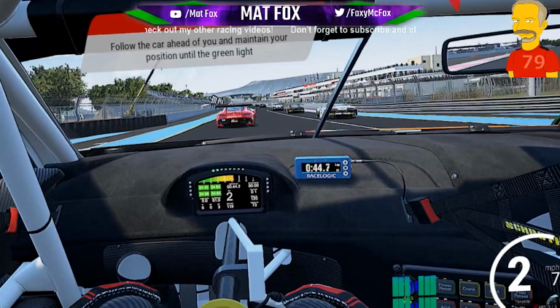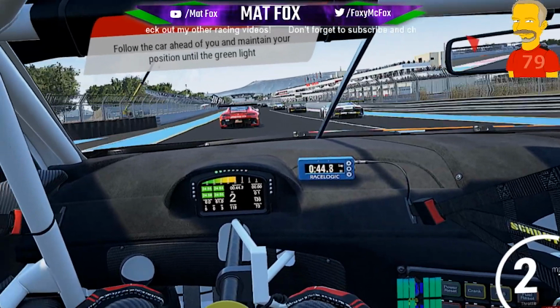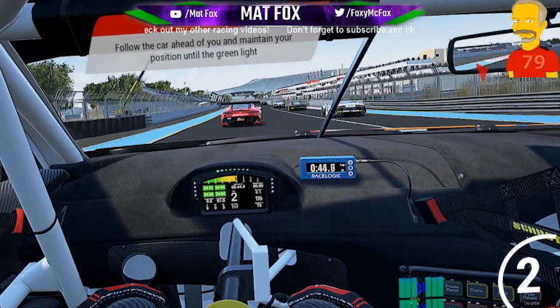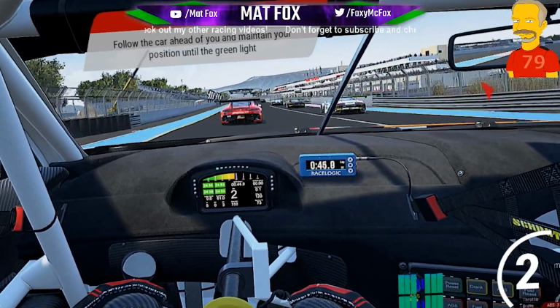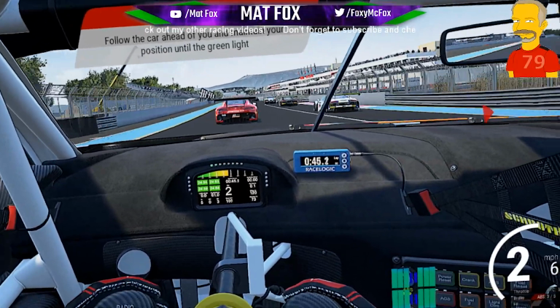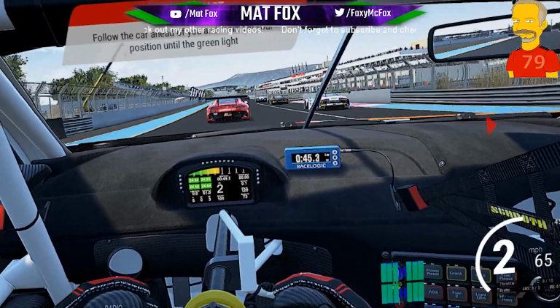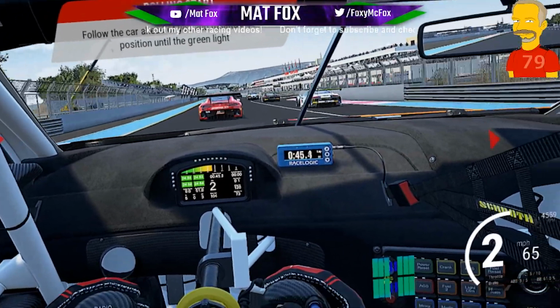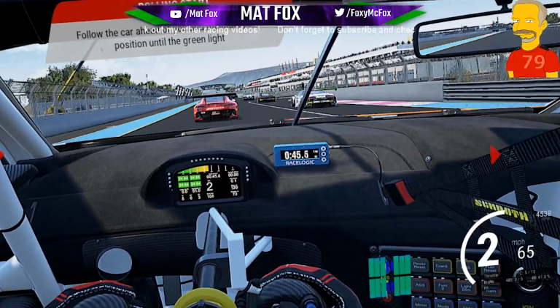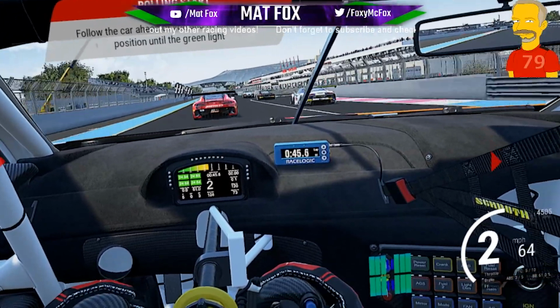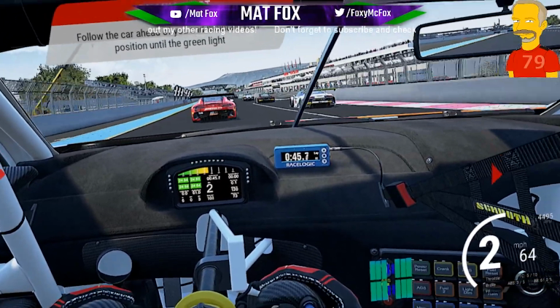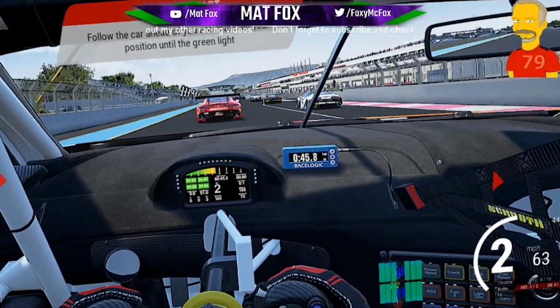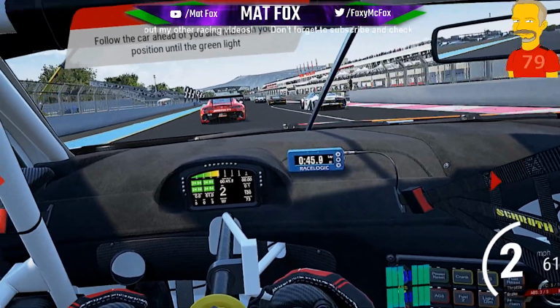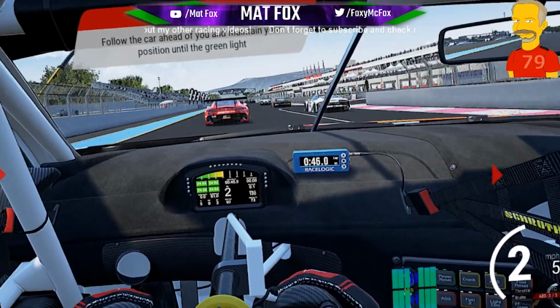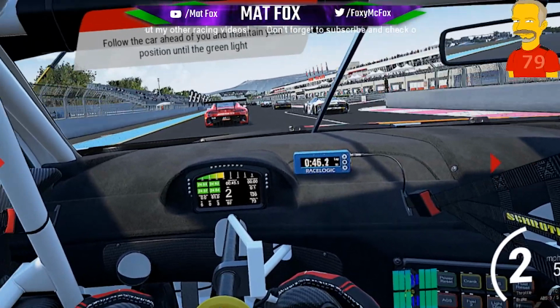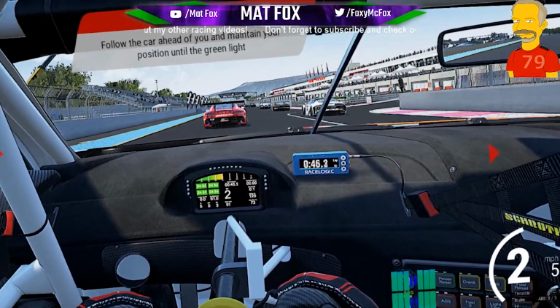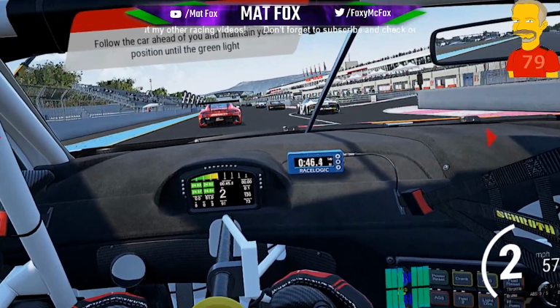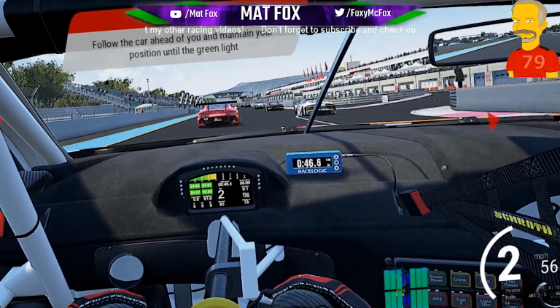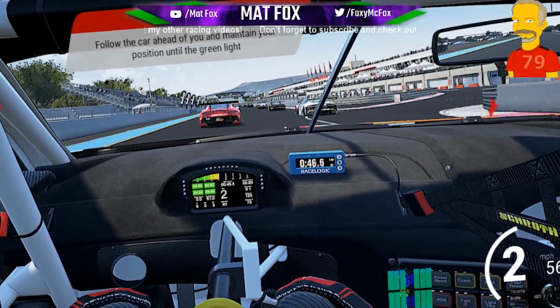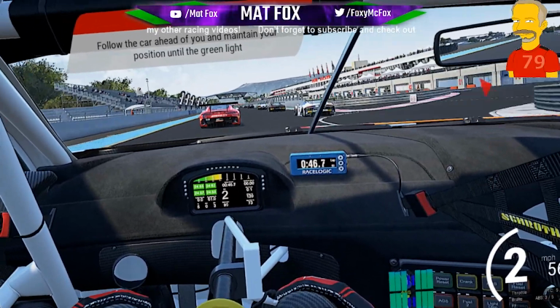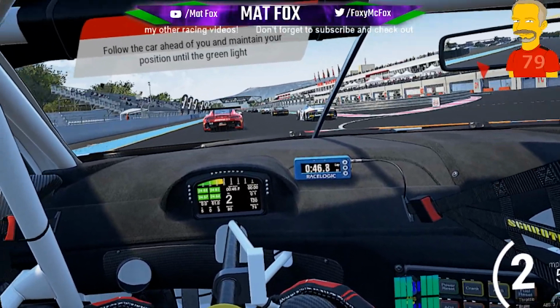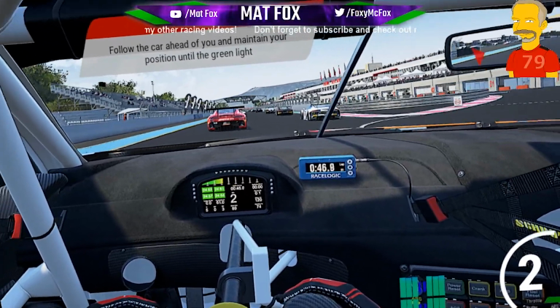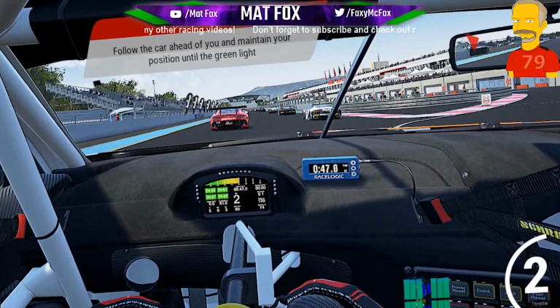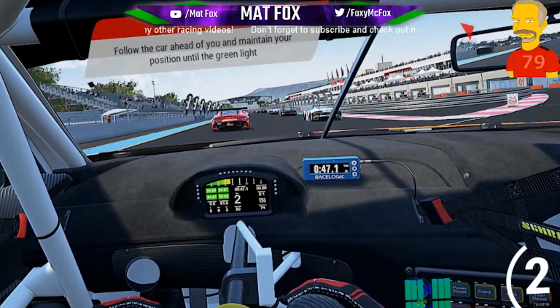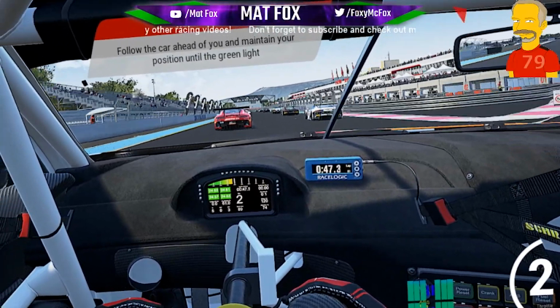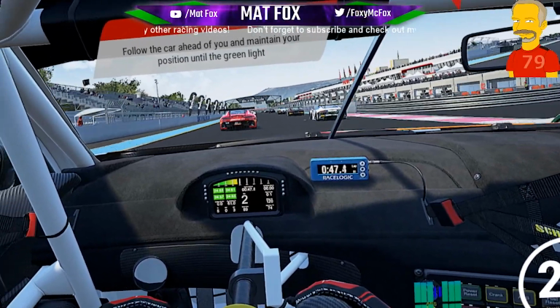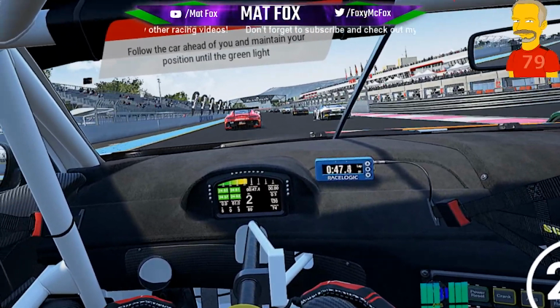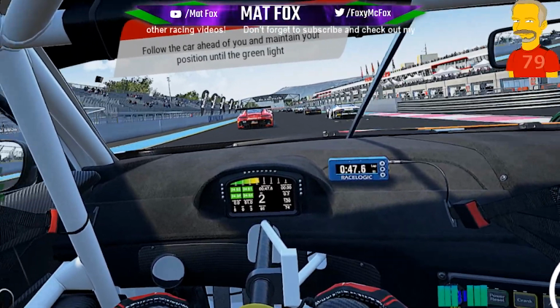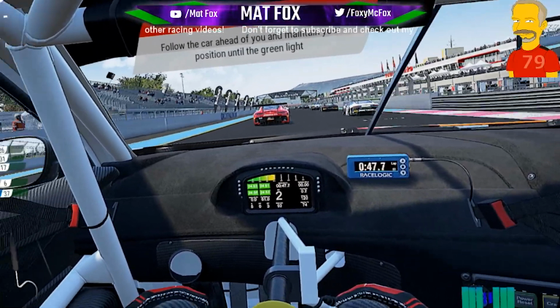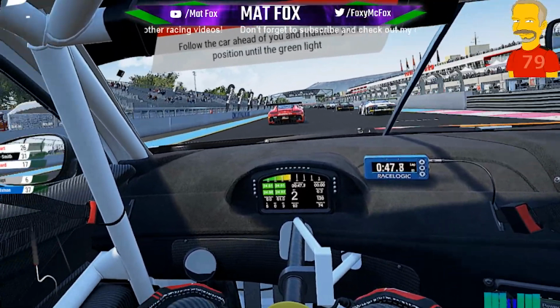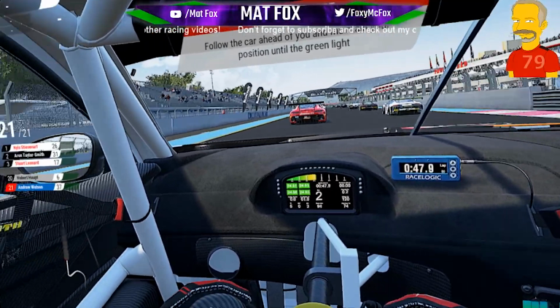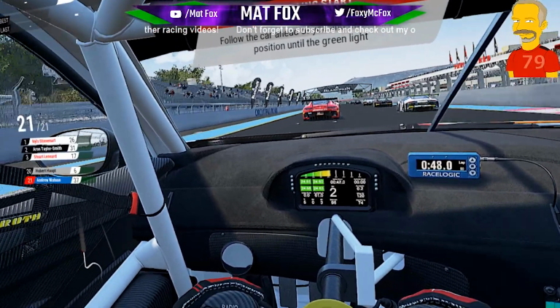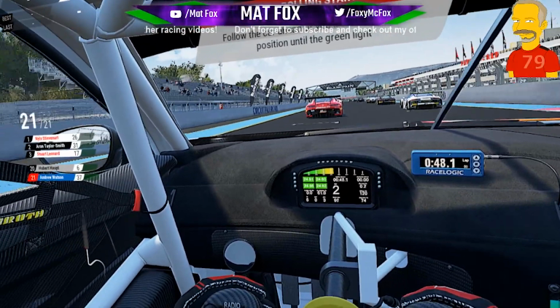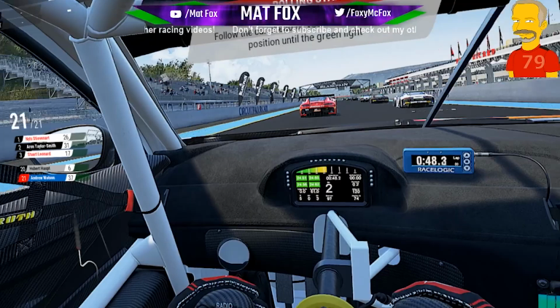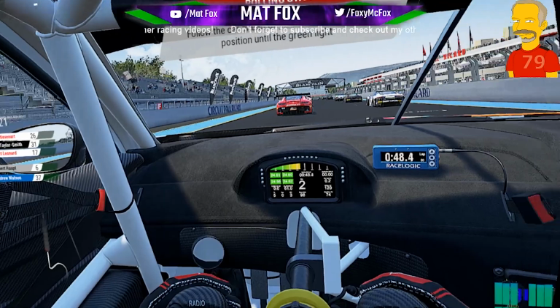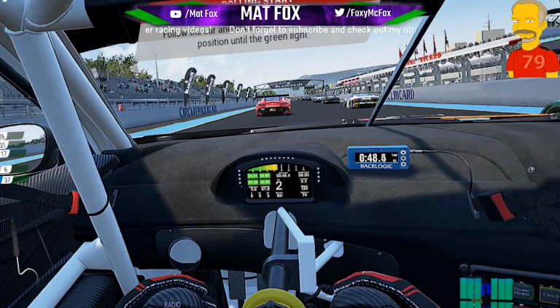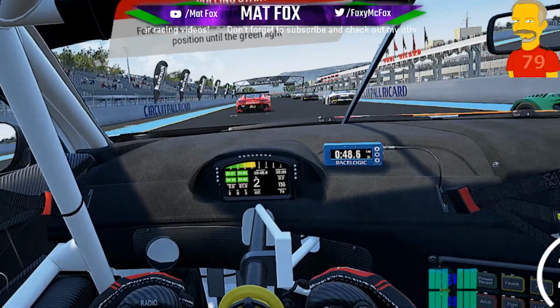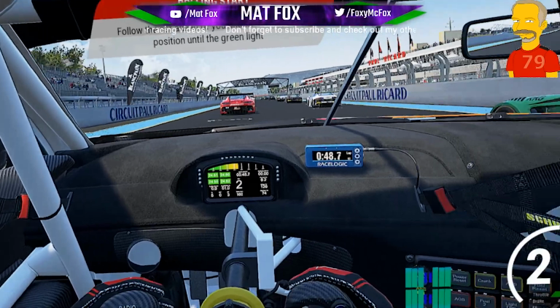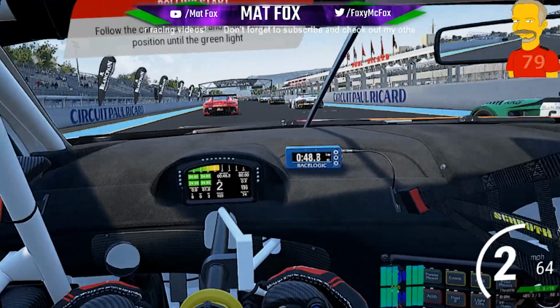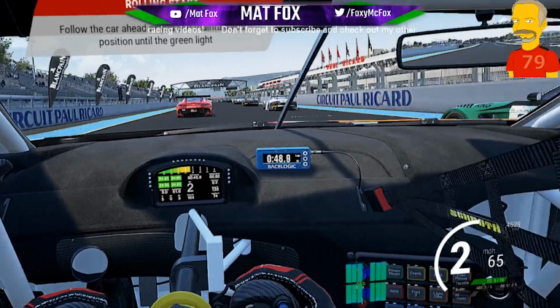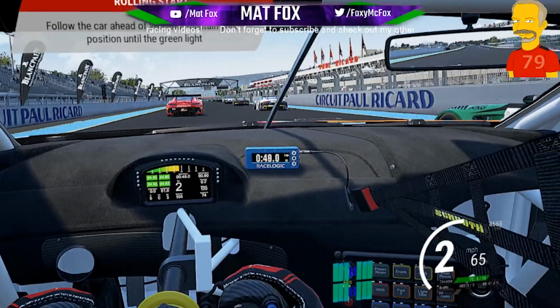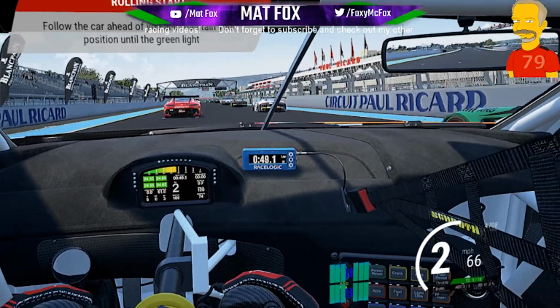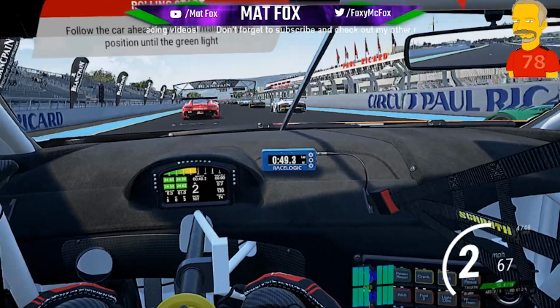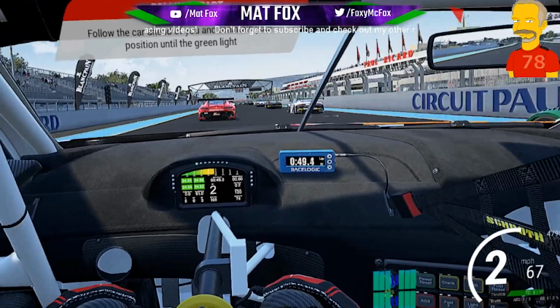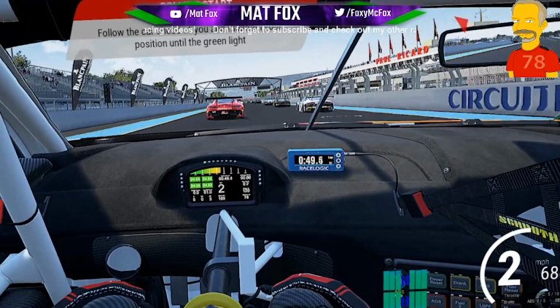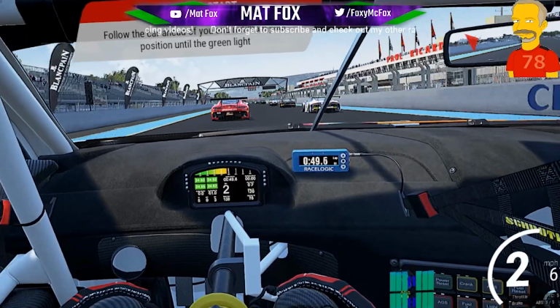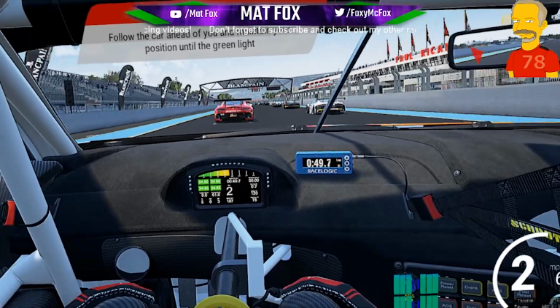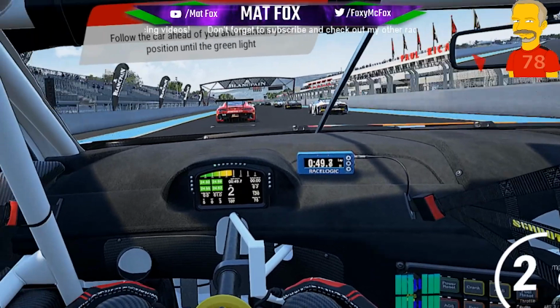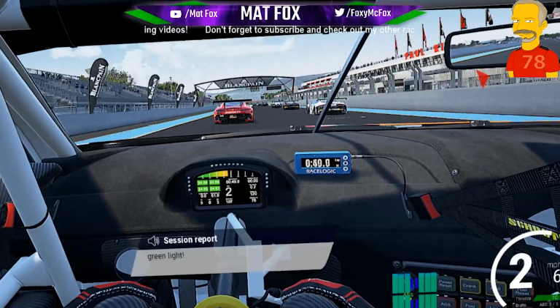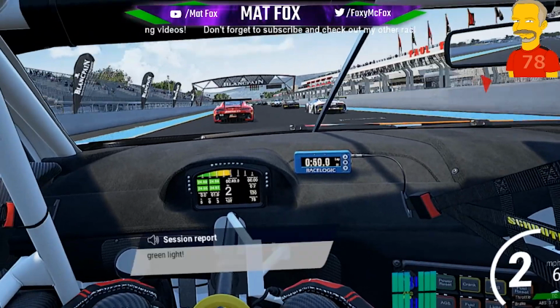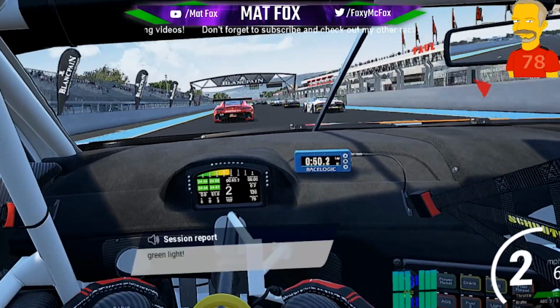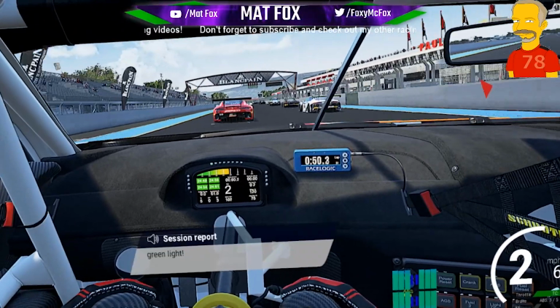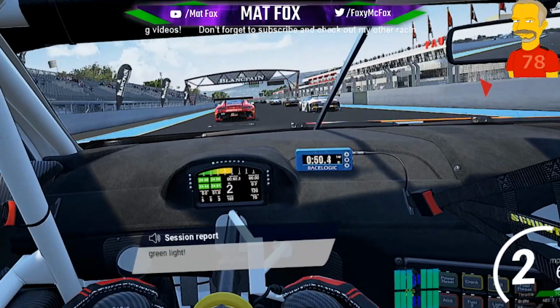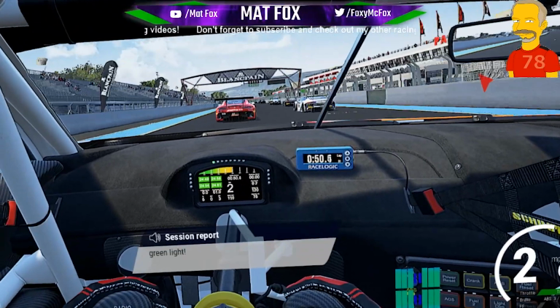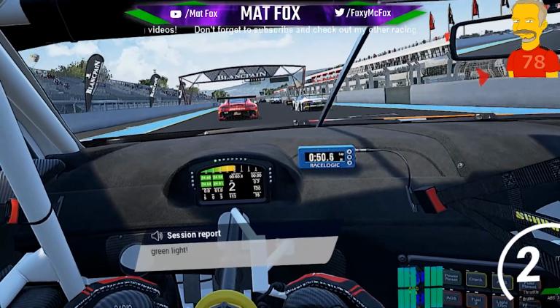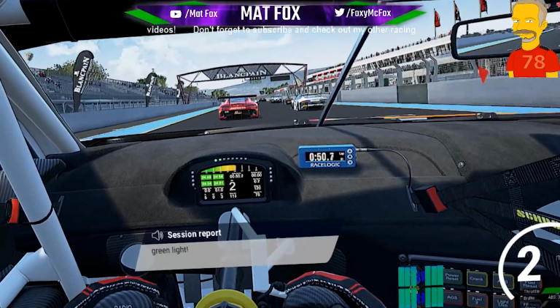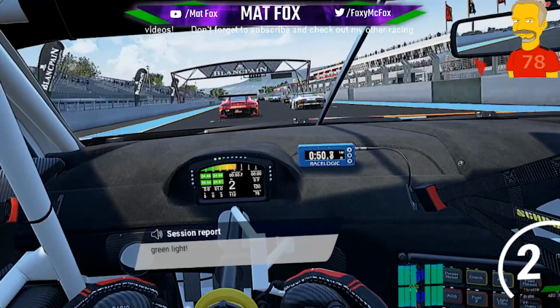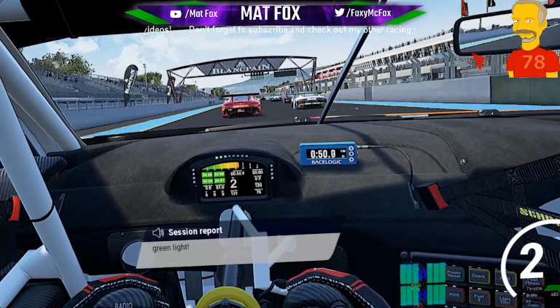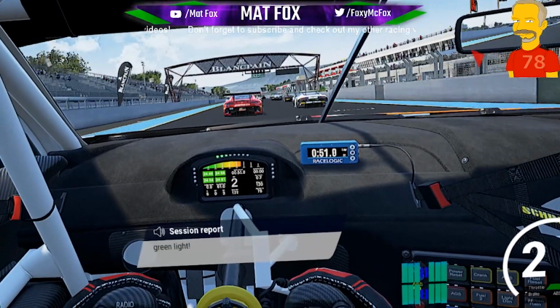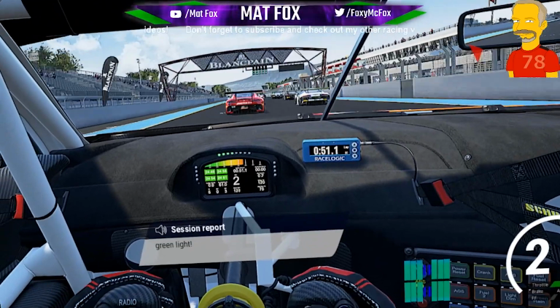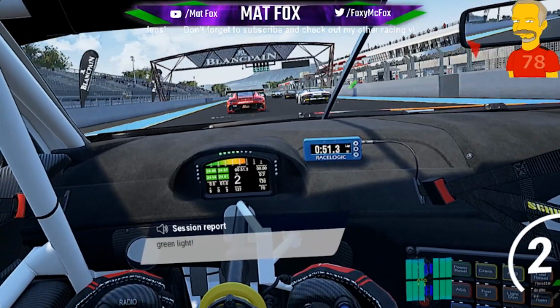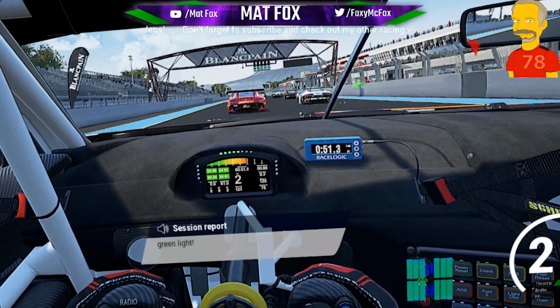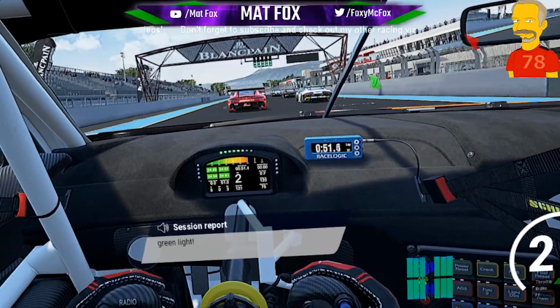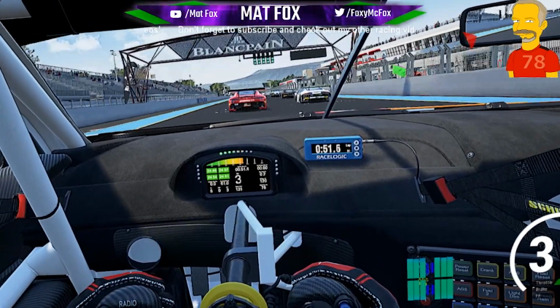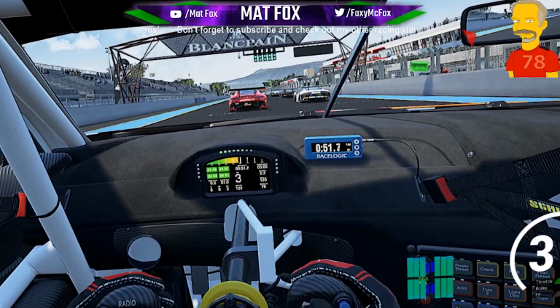The wheels looked a bit funny on that Merc, but everything else looks absolutely beautiful. Greenlight — go, go, go.